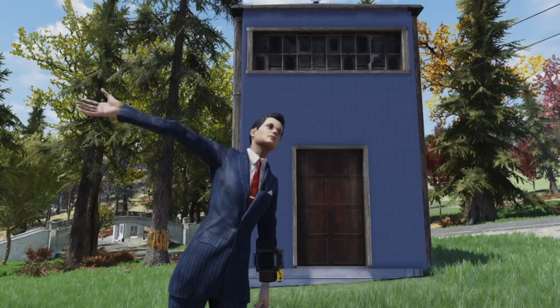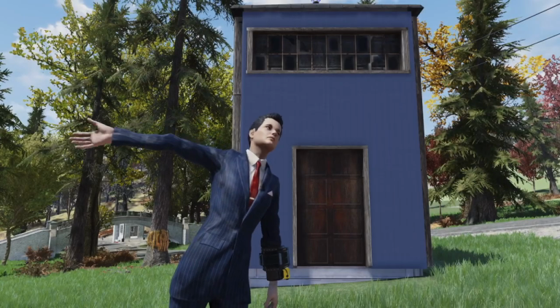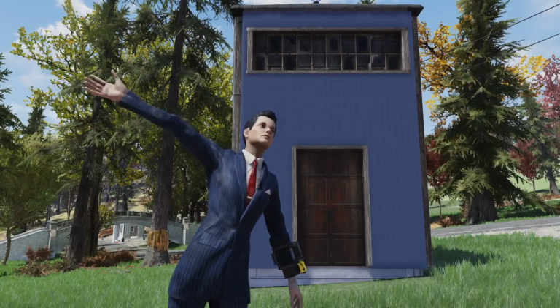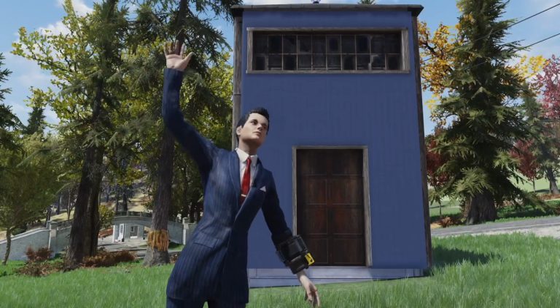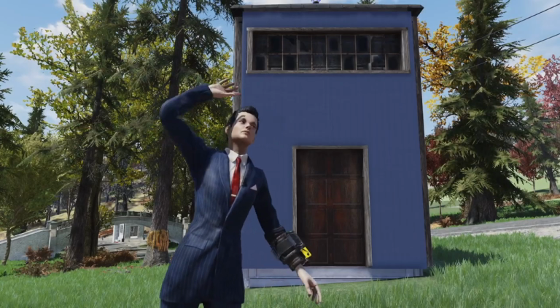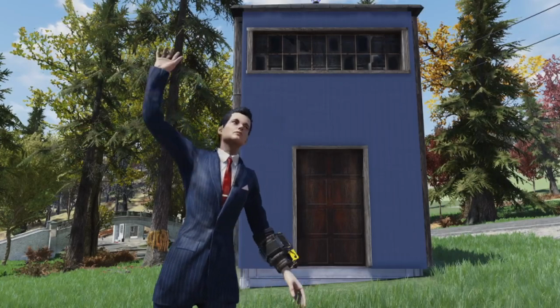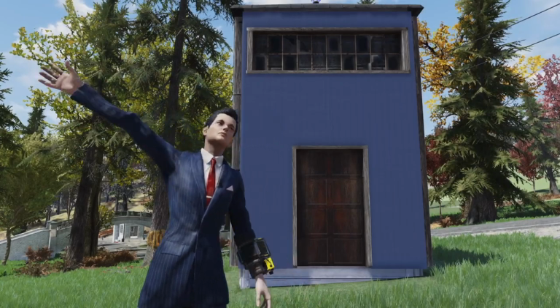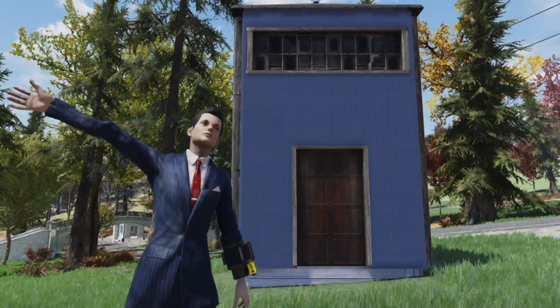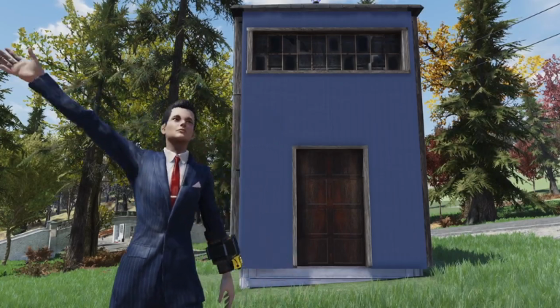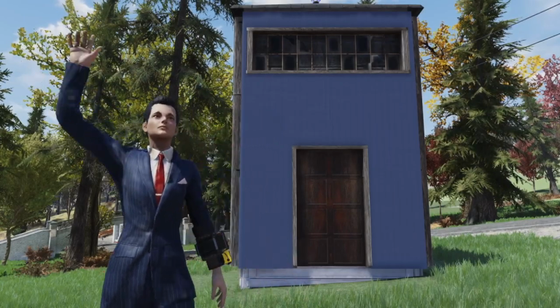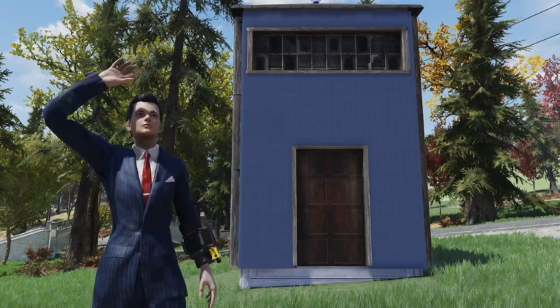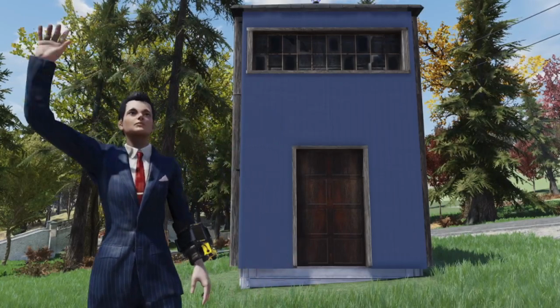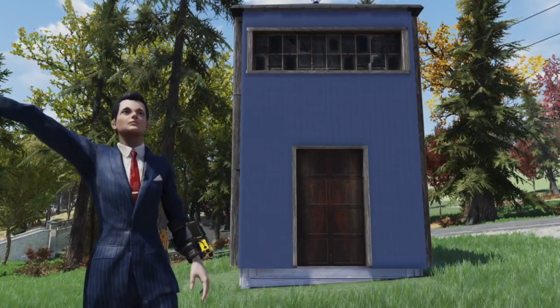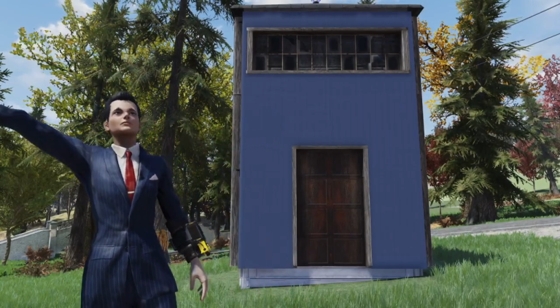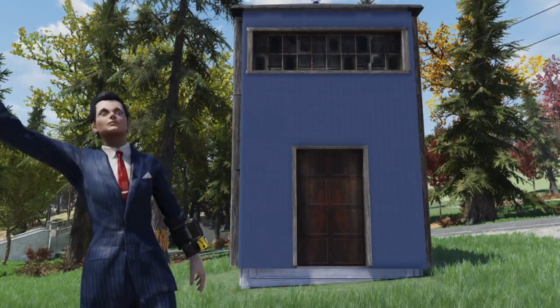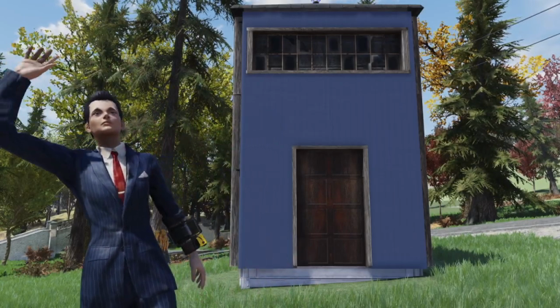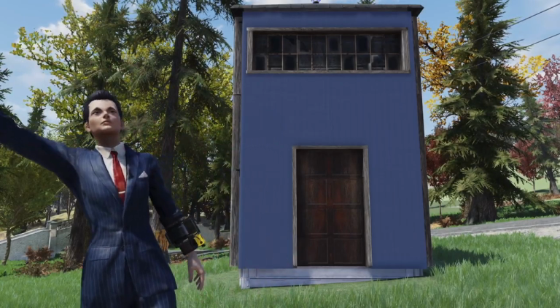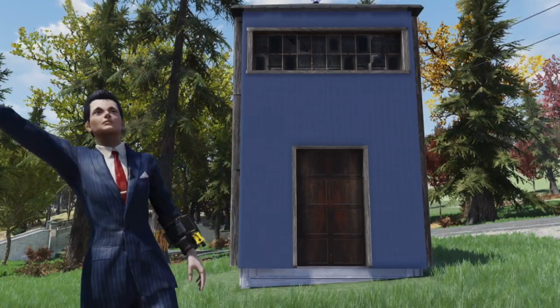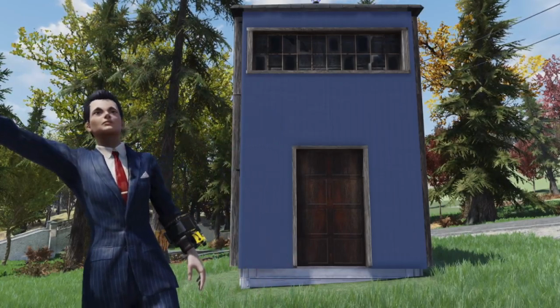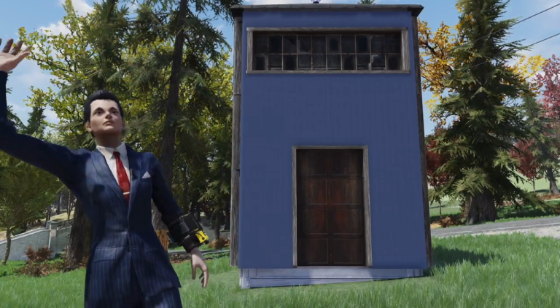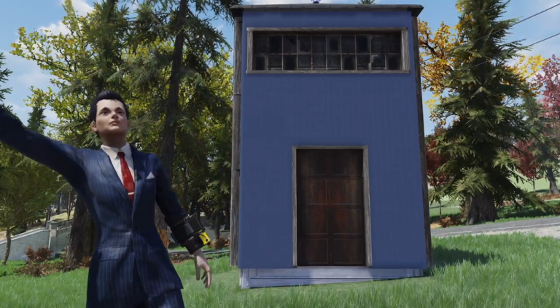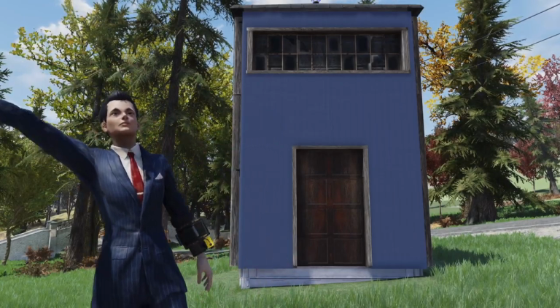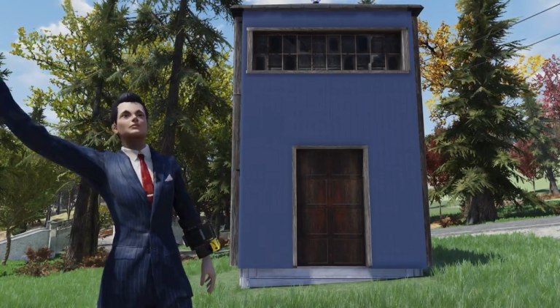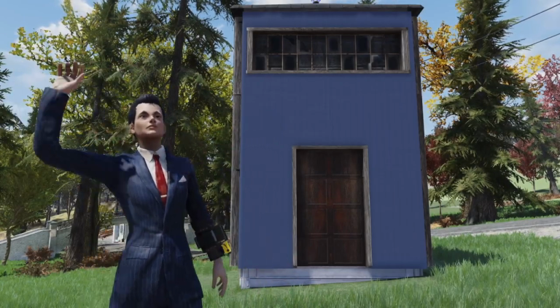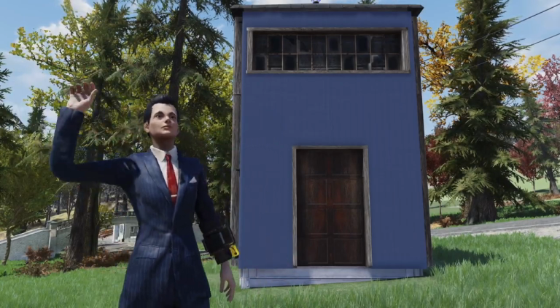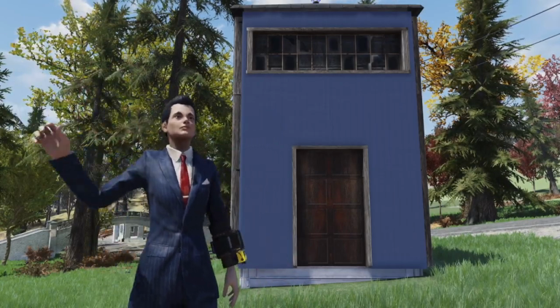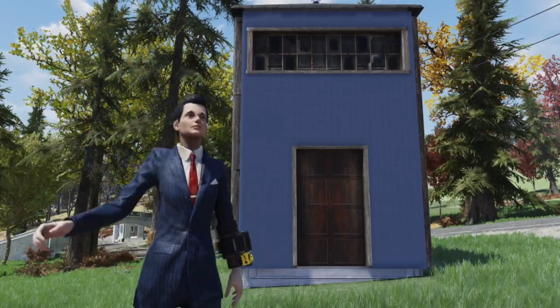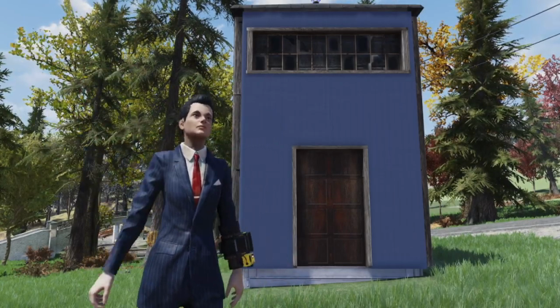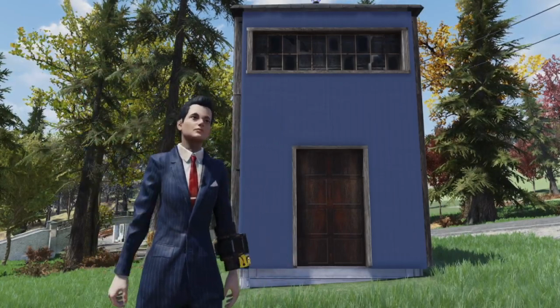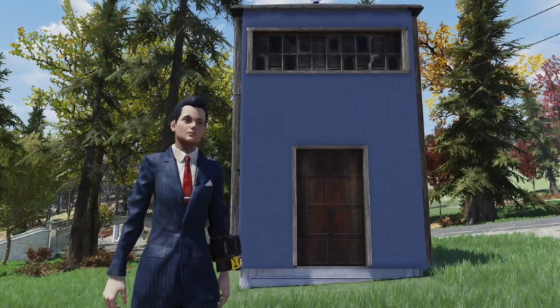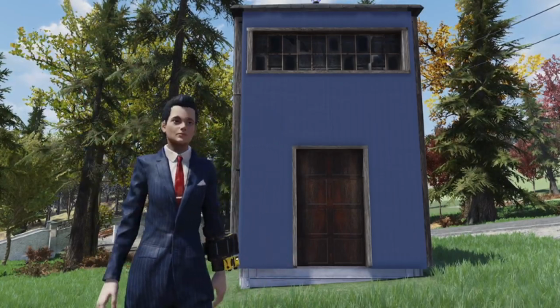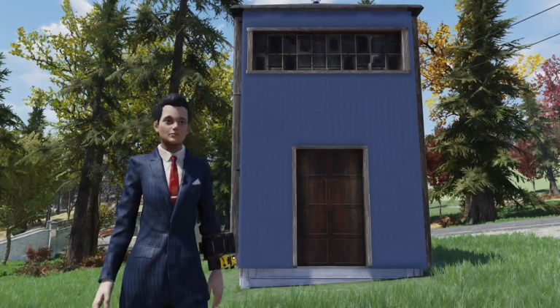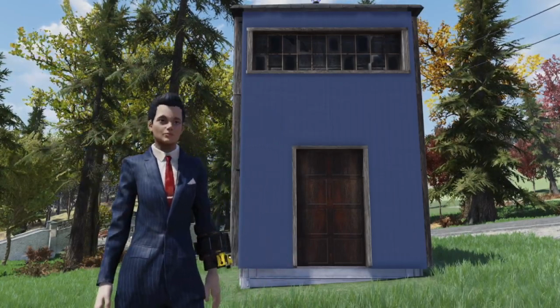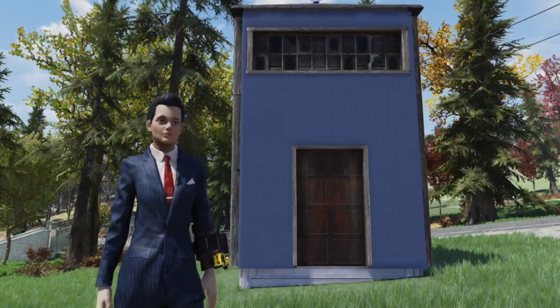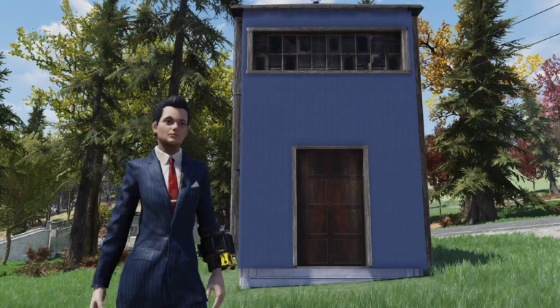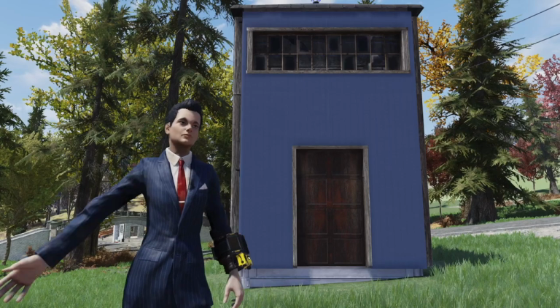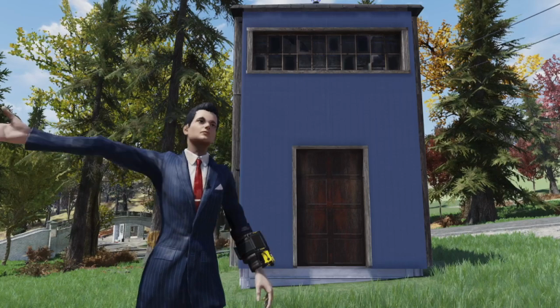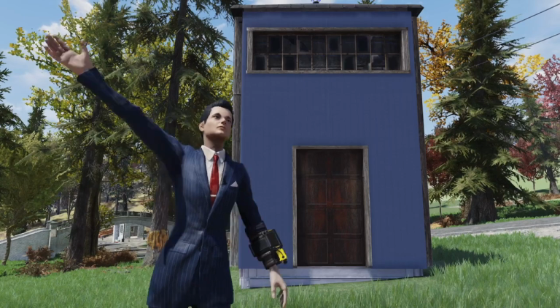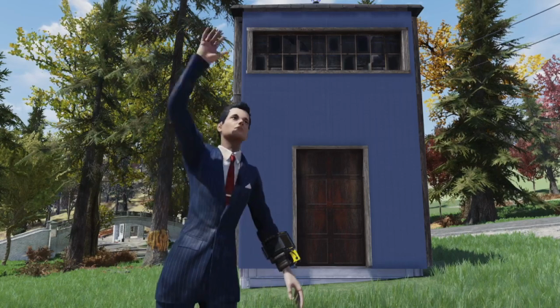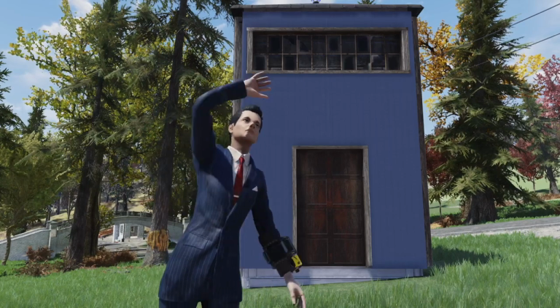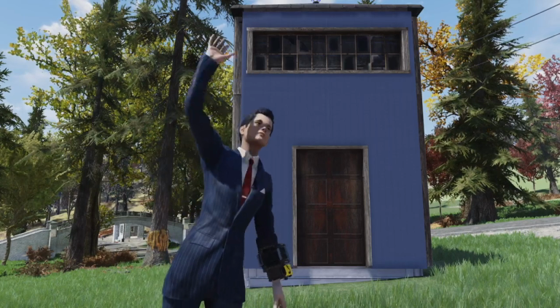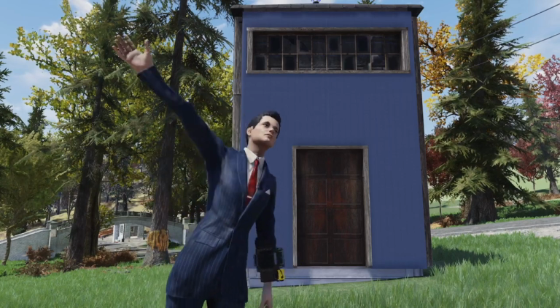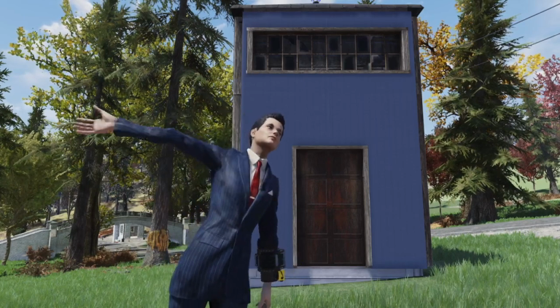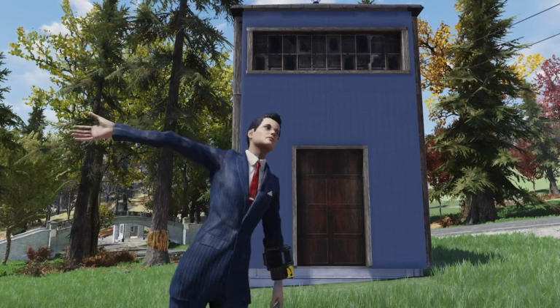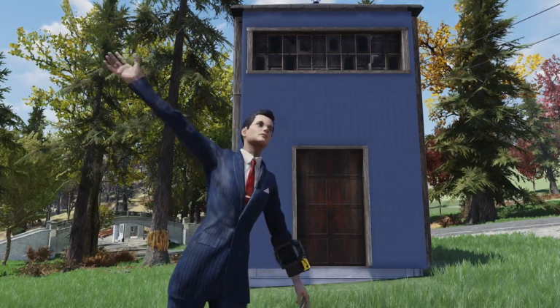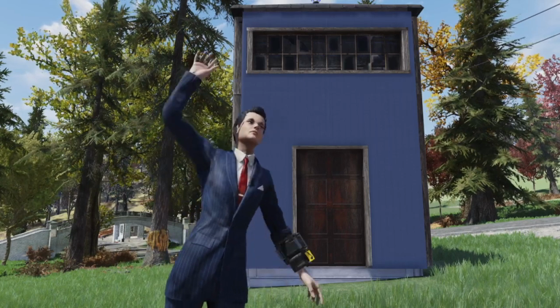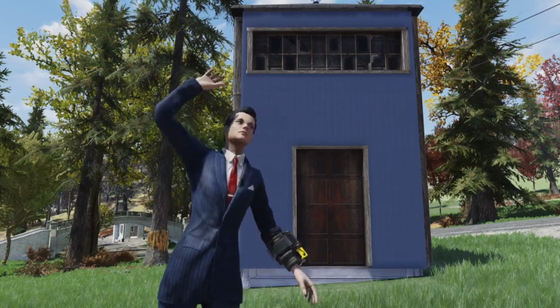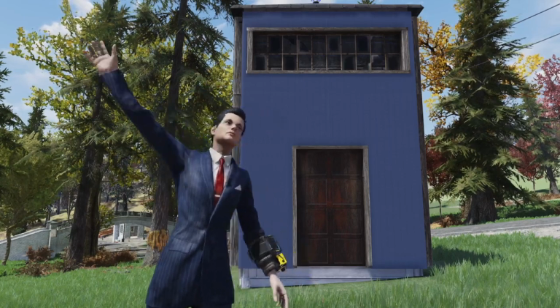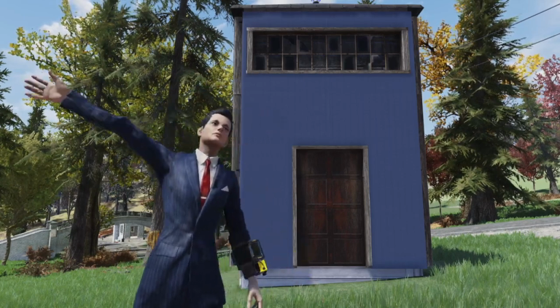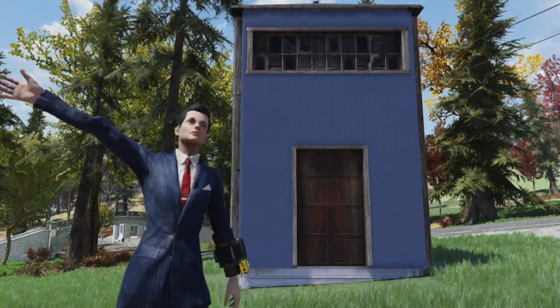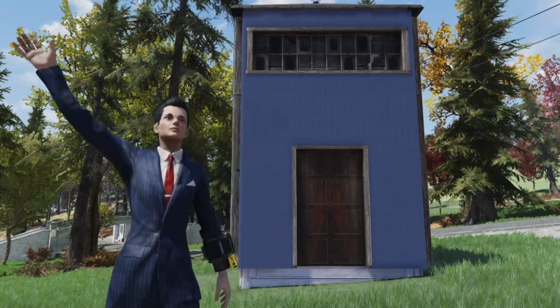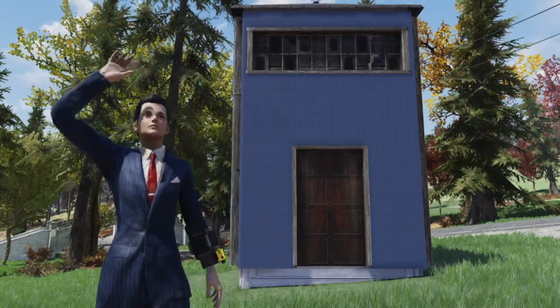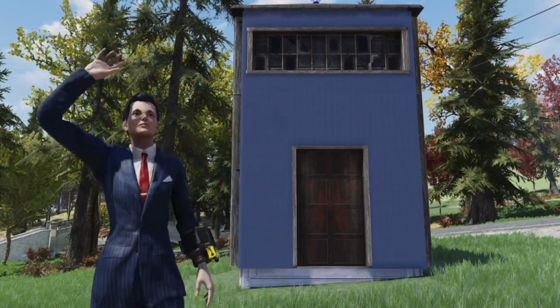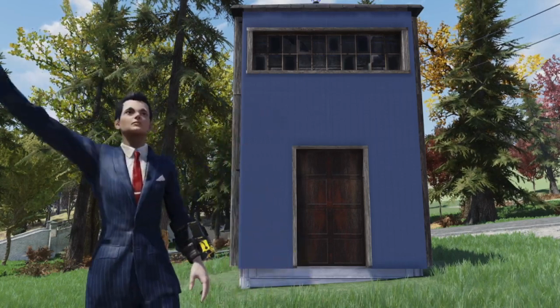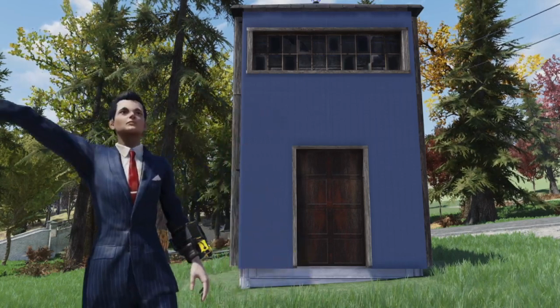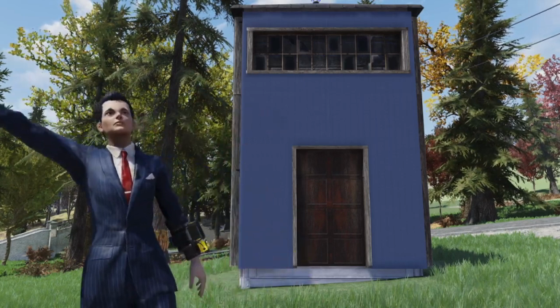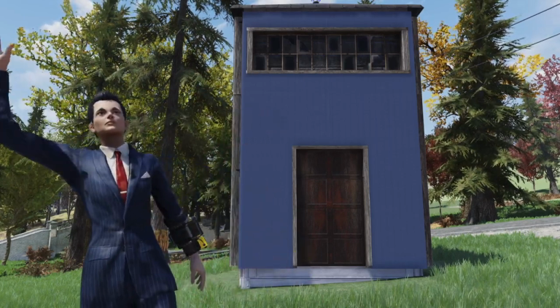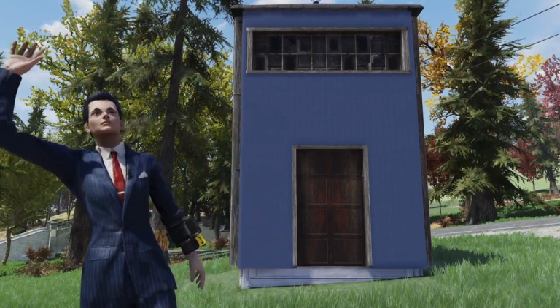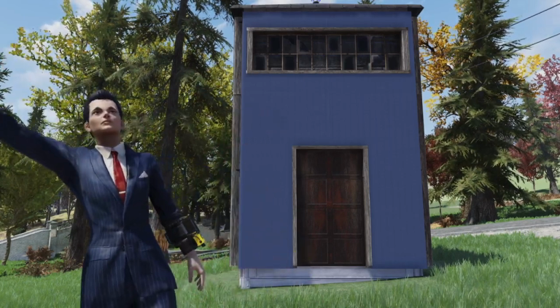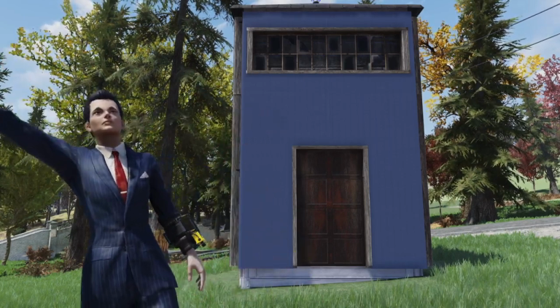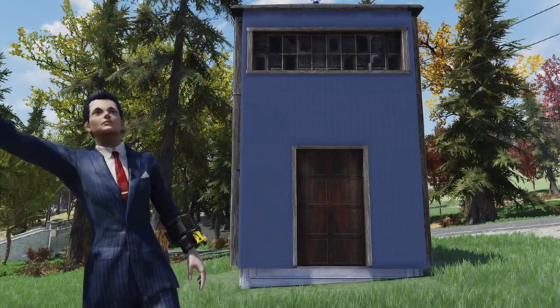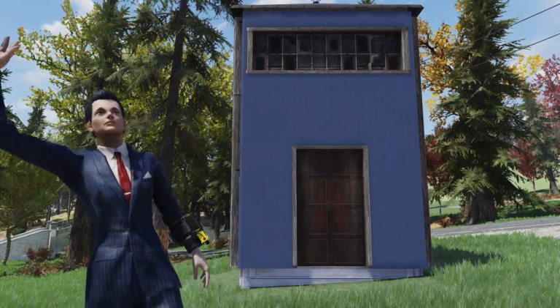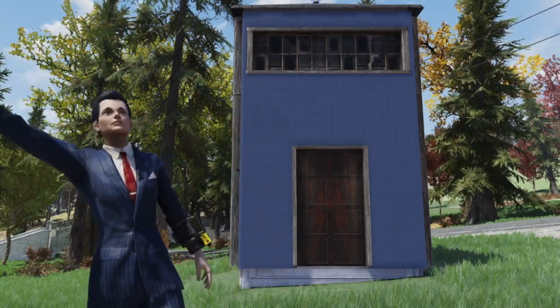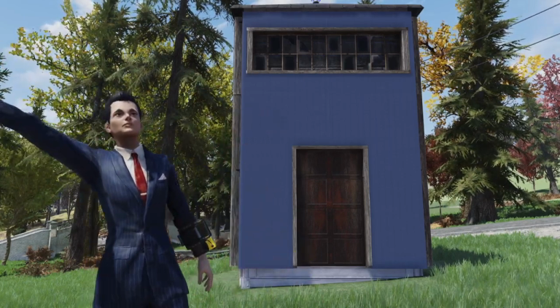What's up Wastelanders? How's everybody doing today? I'm doing great and I hope you are too. It's me, KikiB. Welcome to a brand new episode of KikiB Plays Fallout 76.